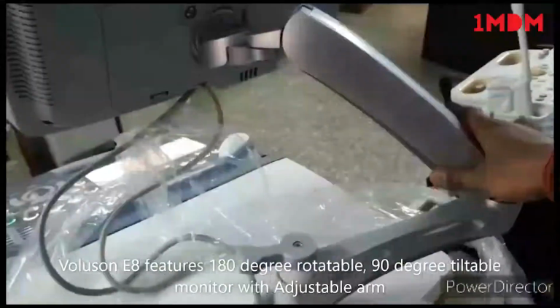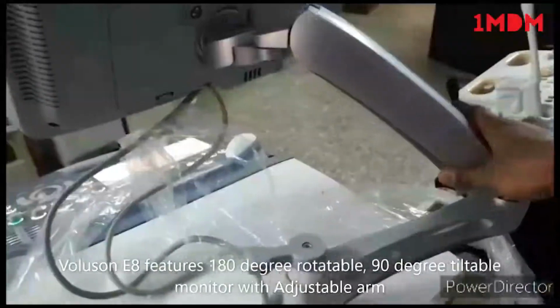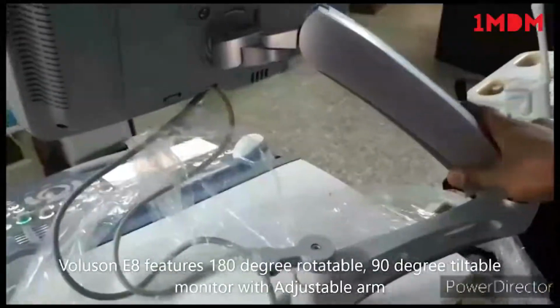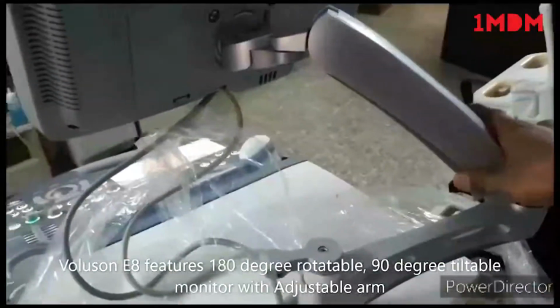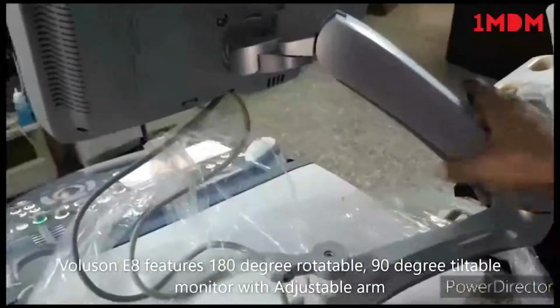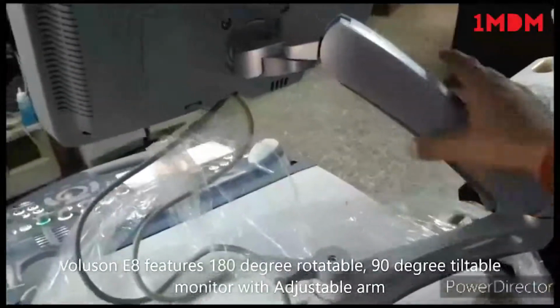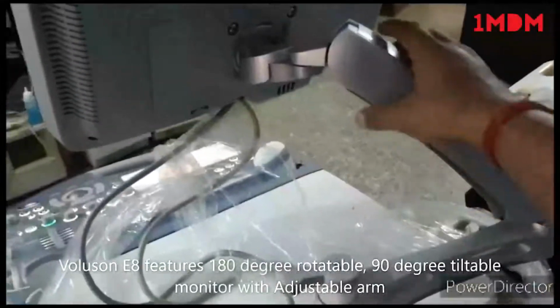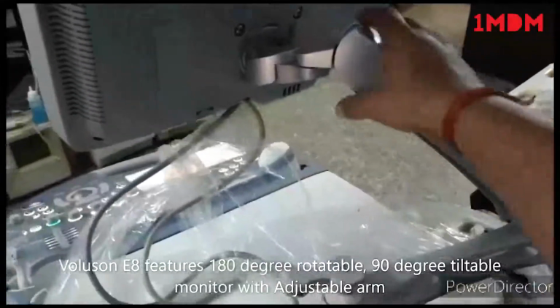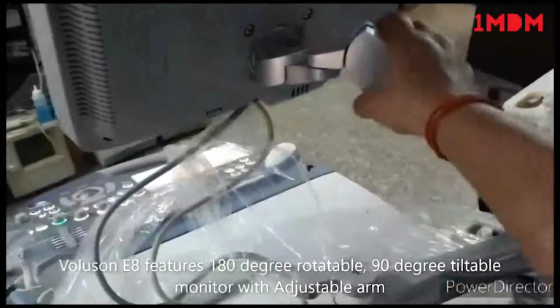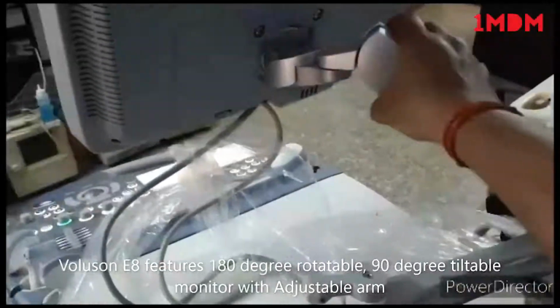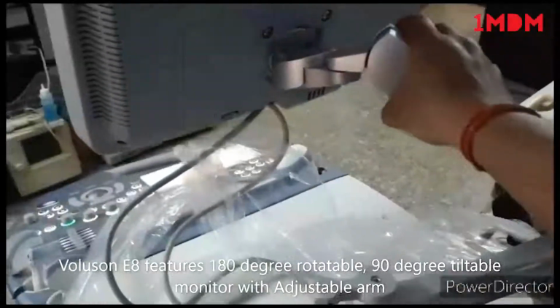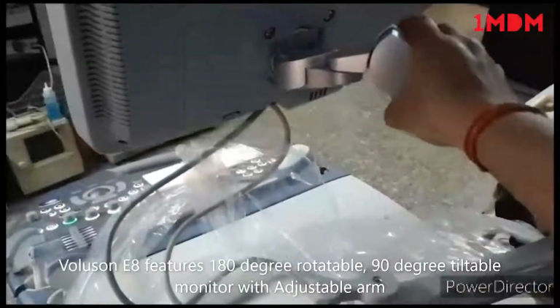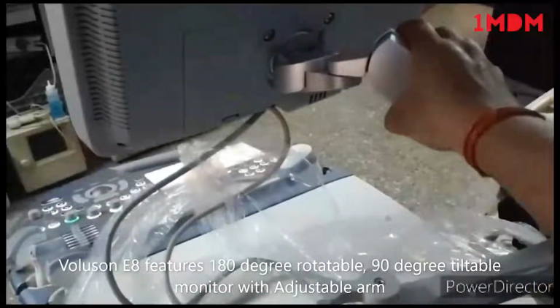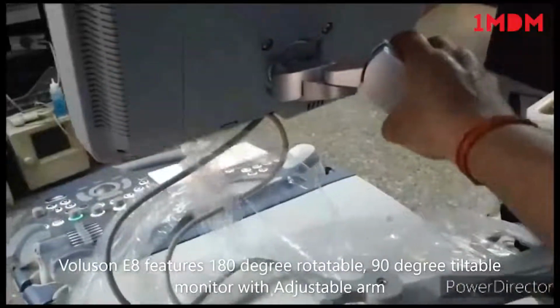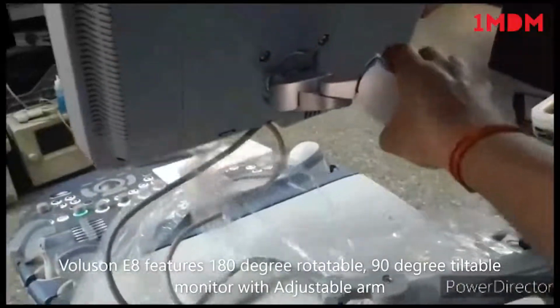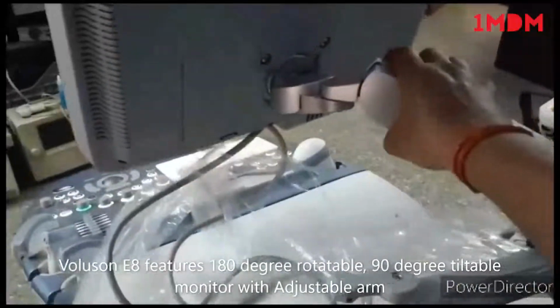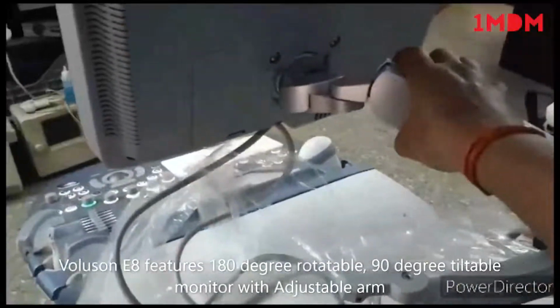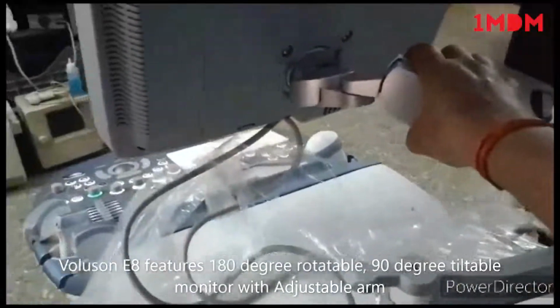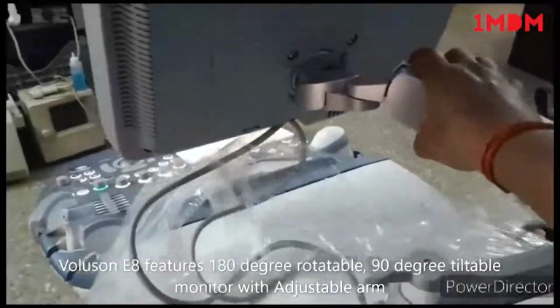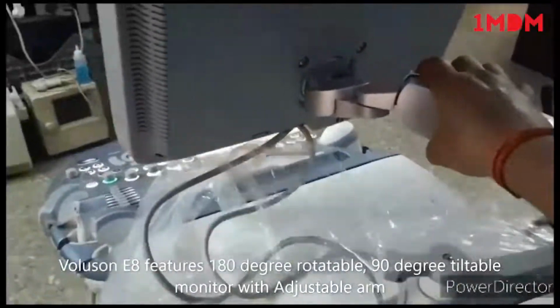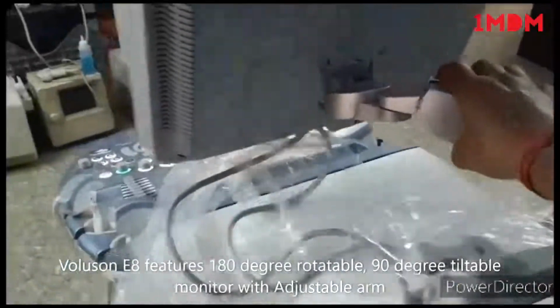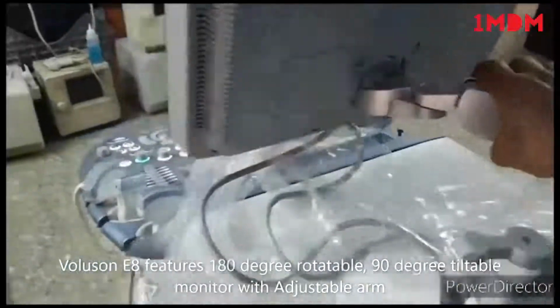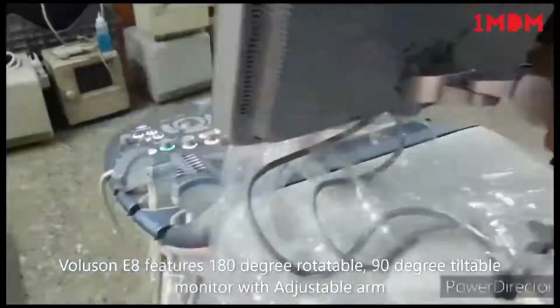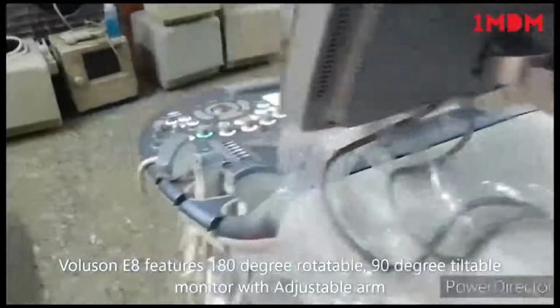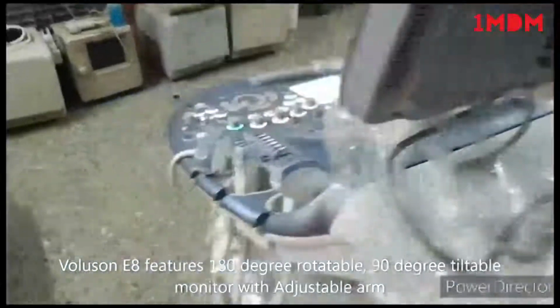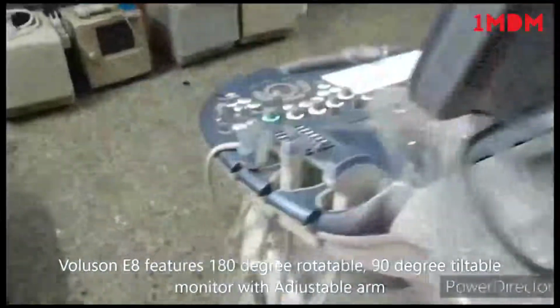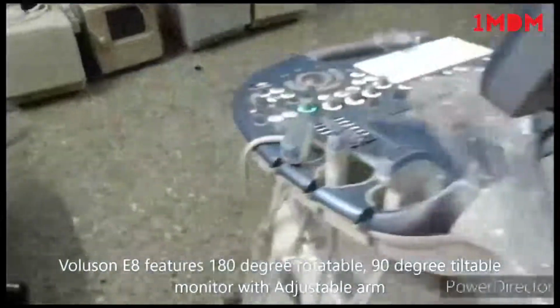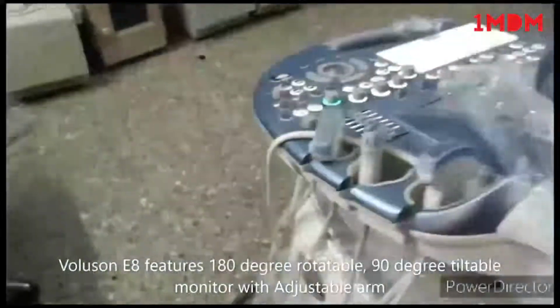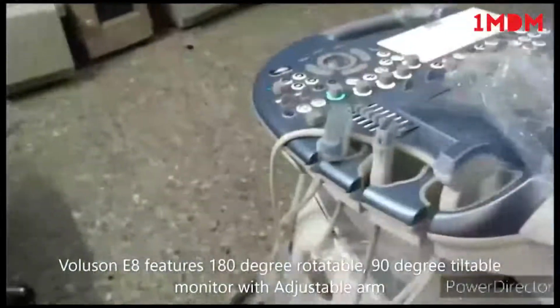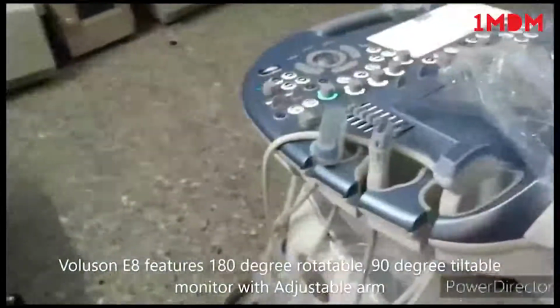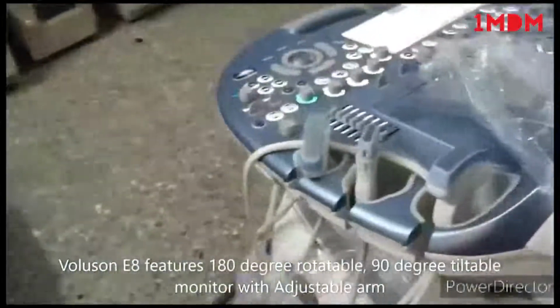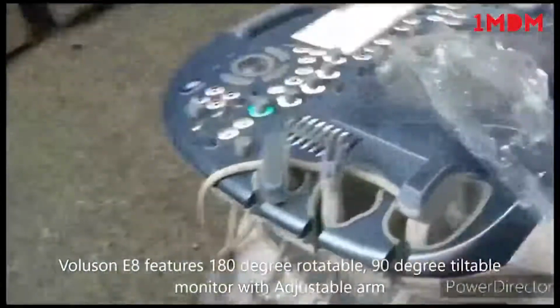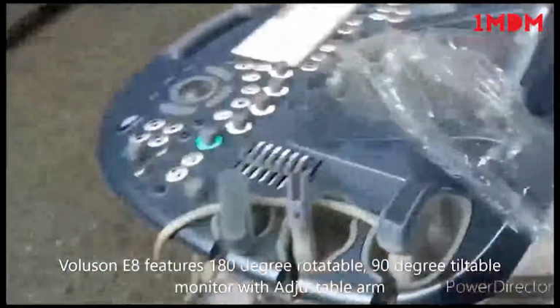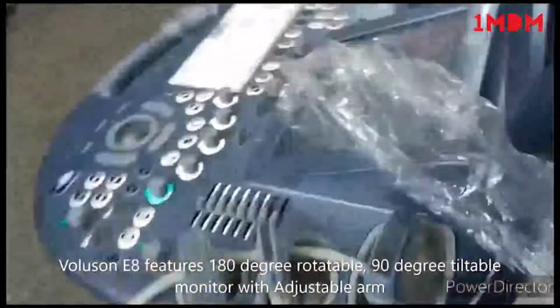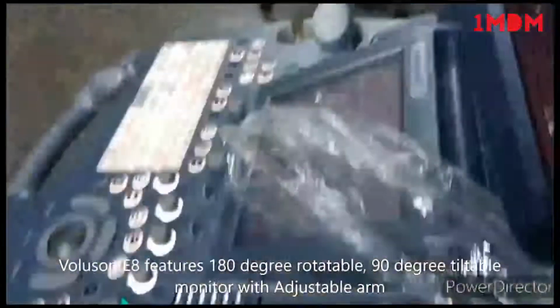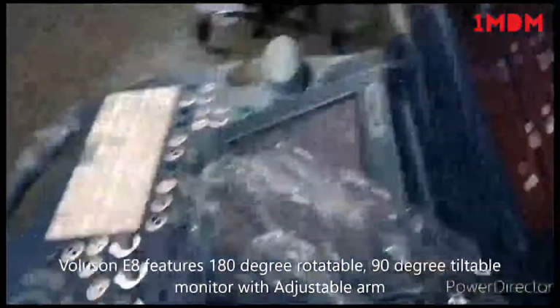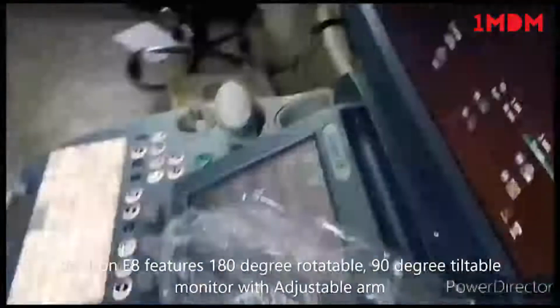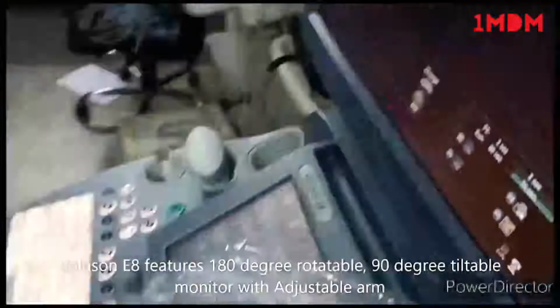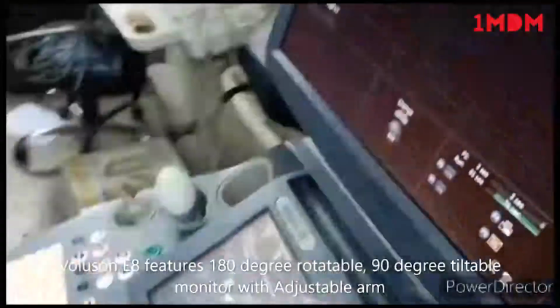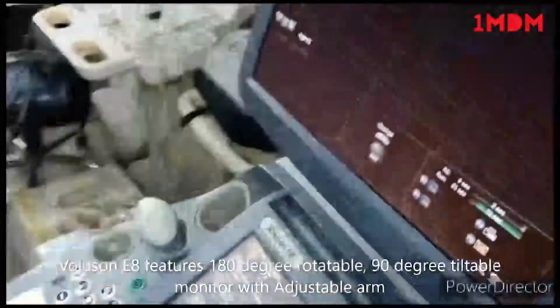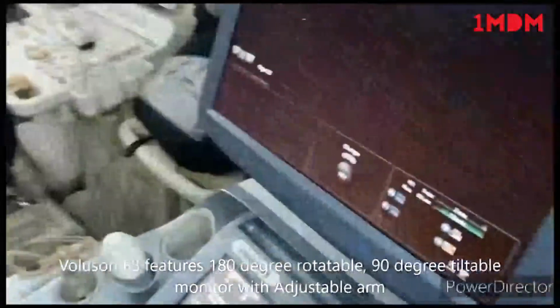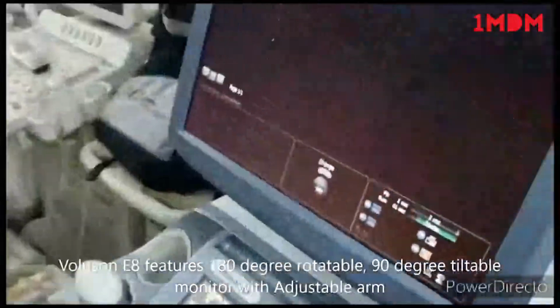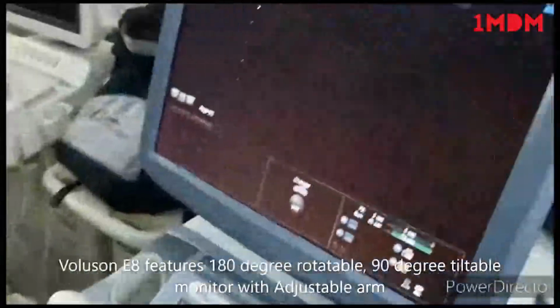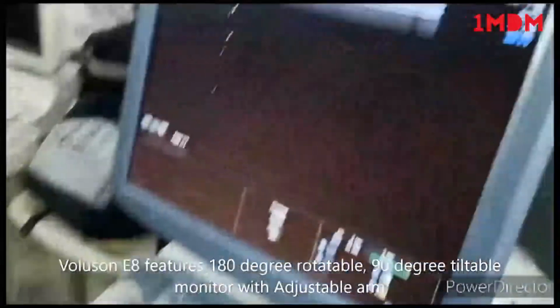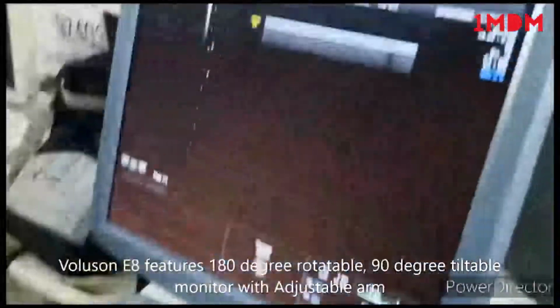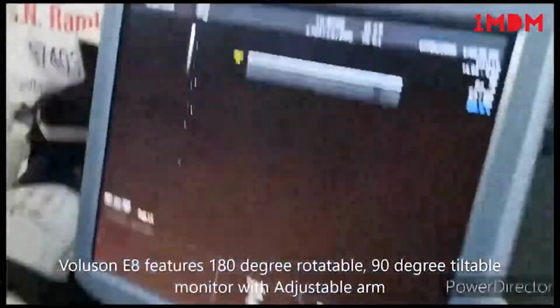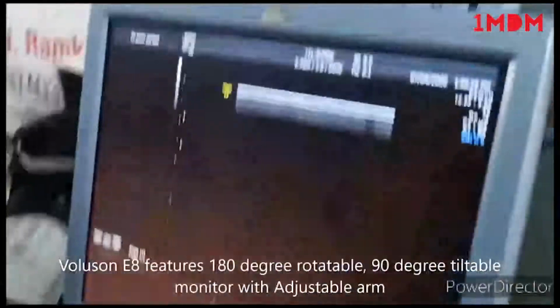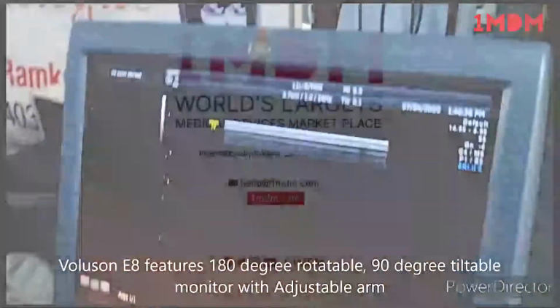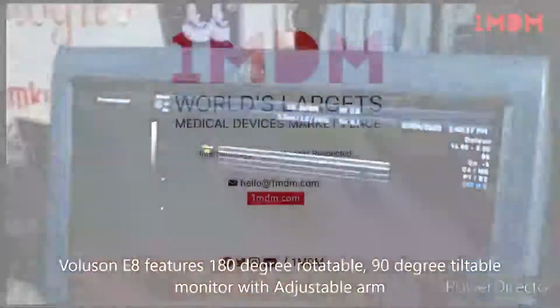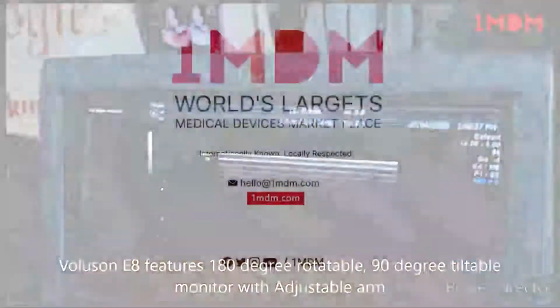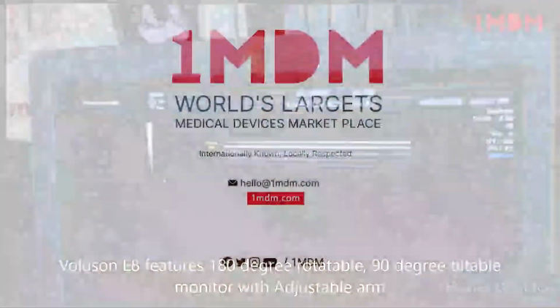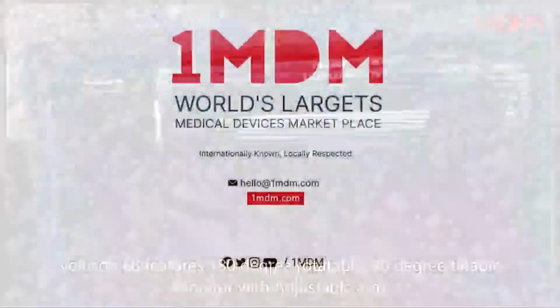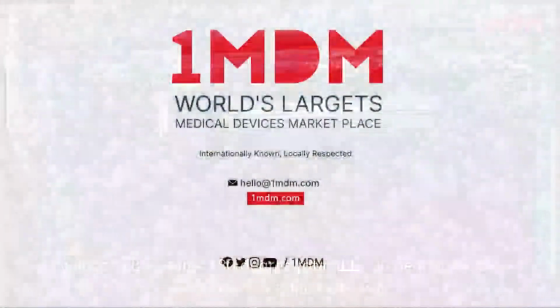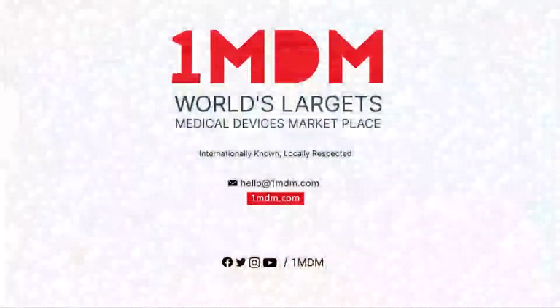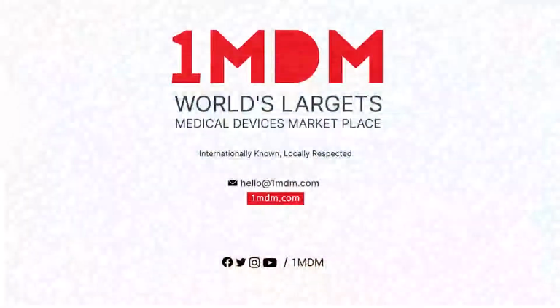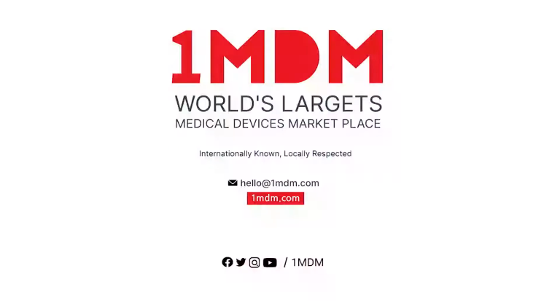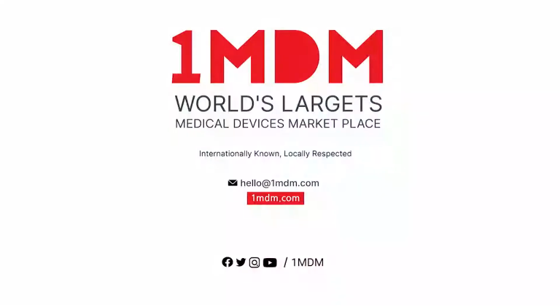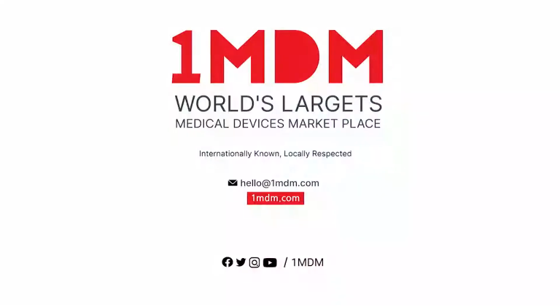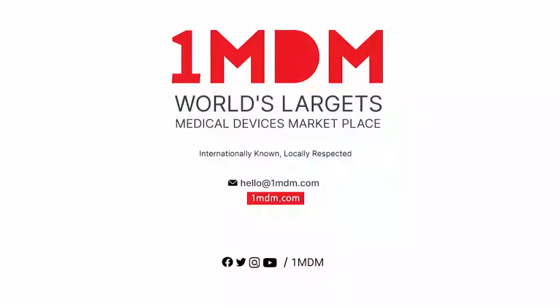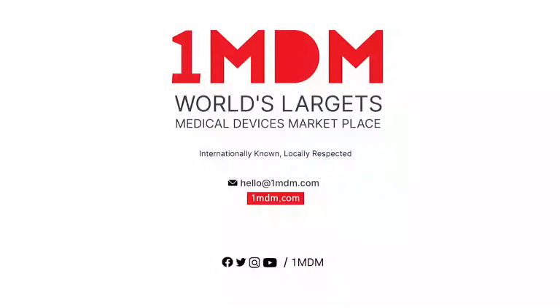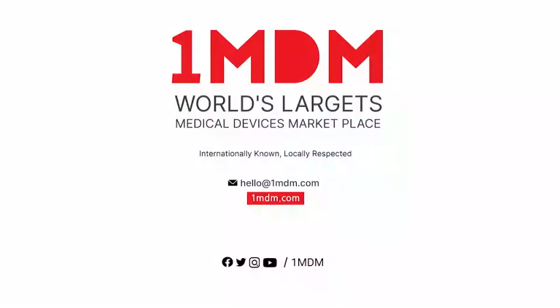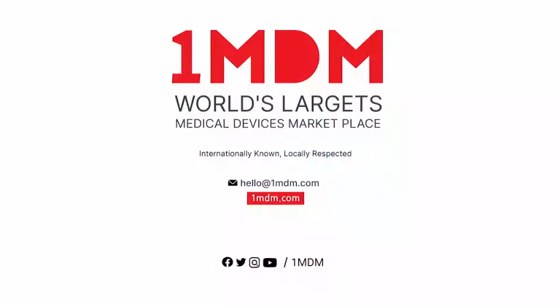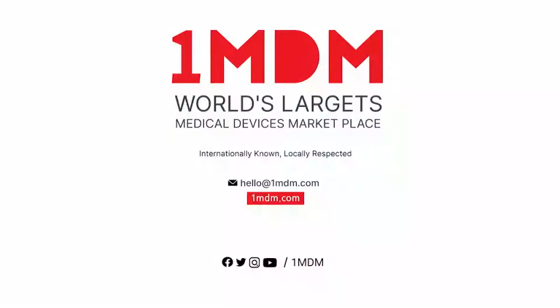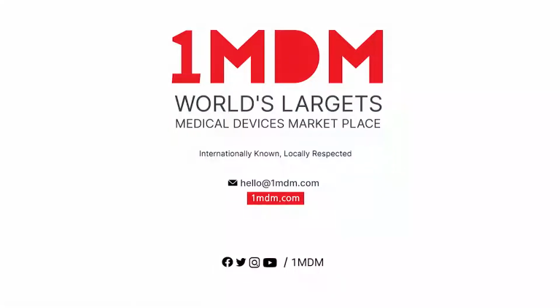This arm is also rotatable. You can see here in the scan area.